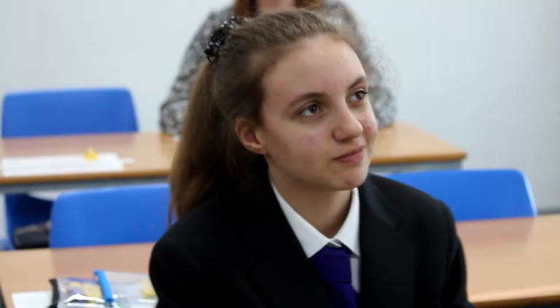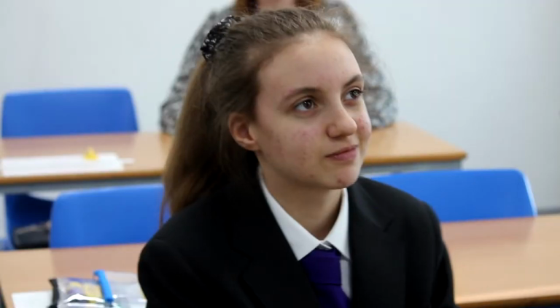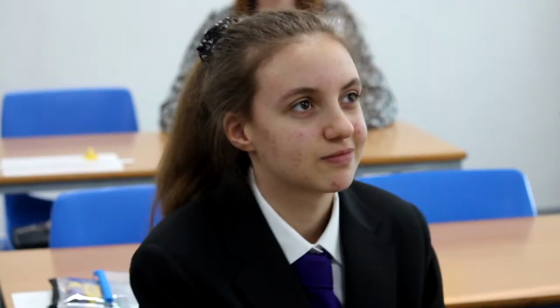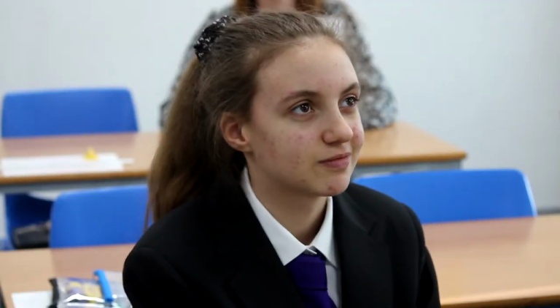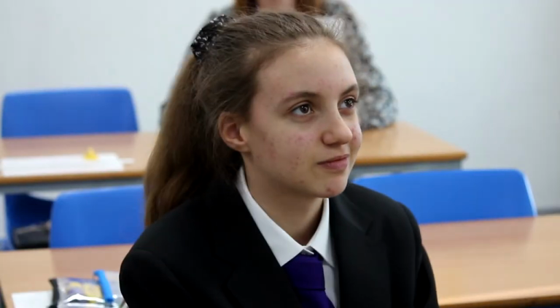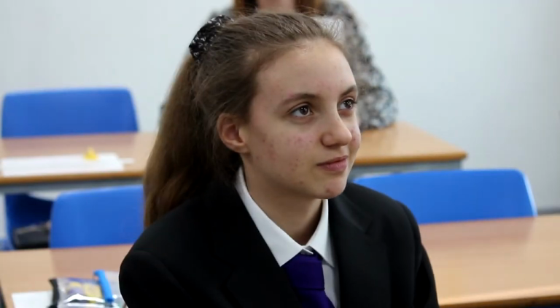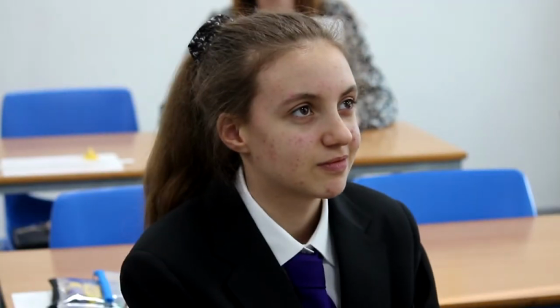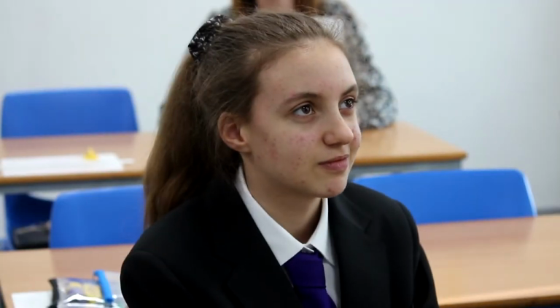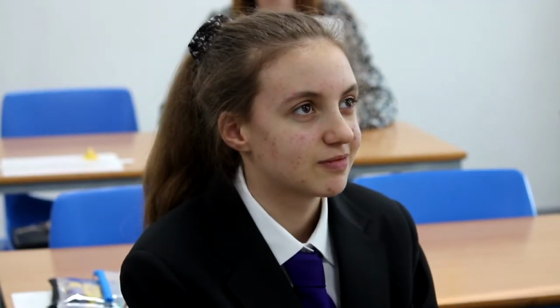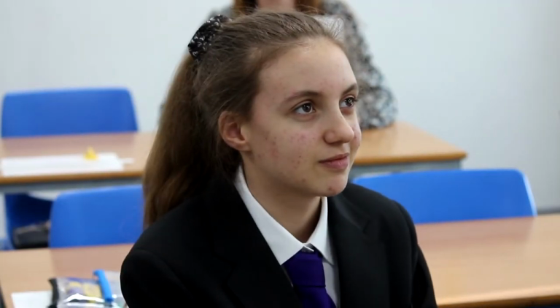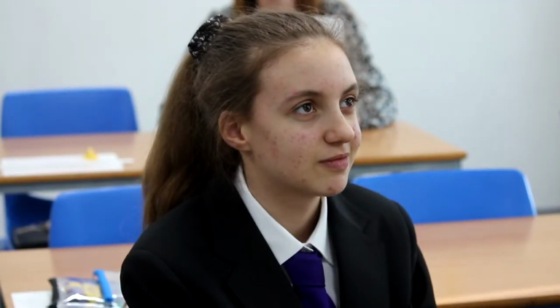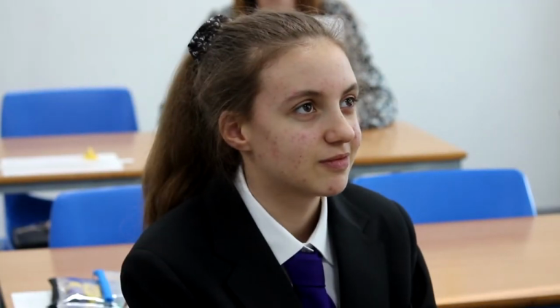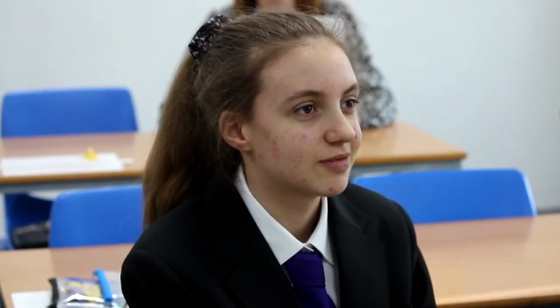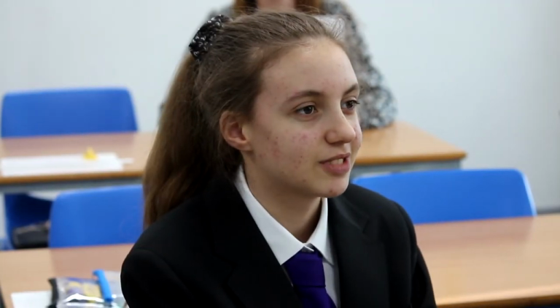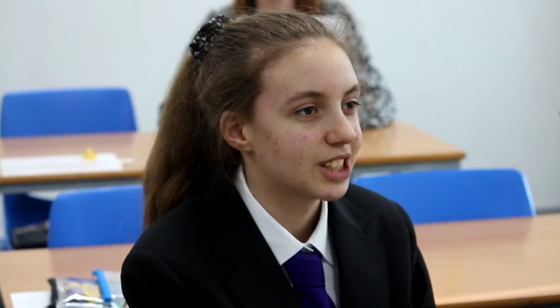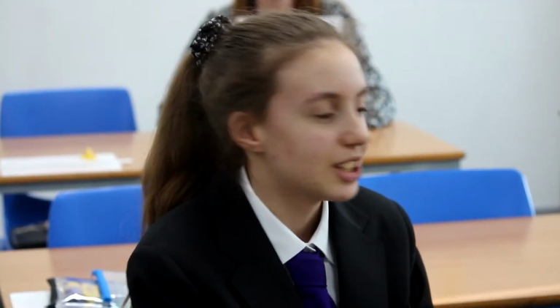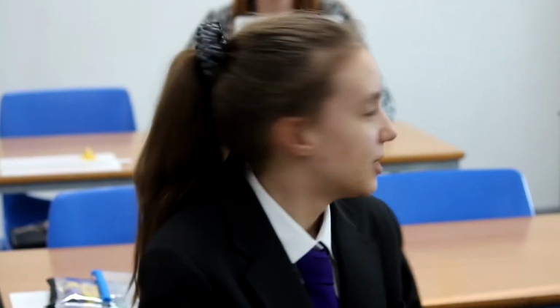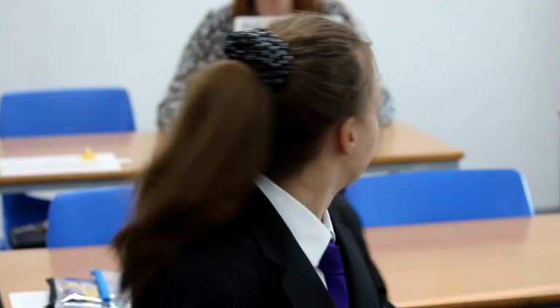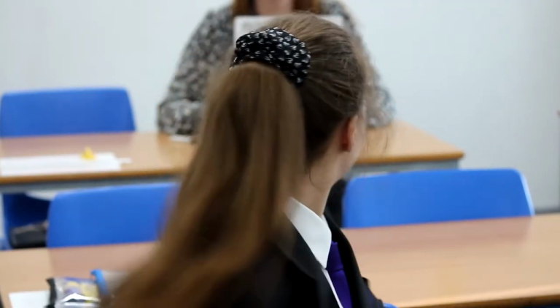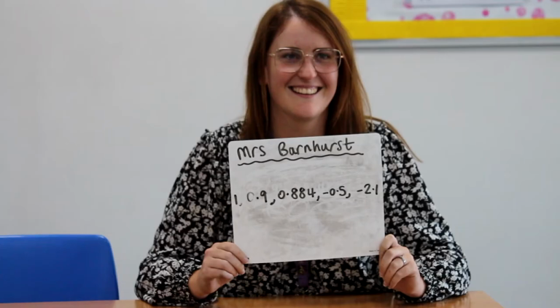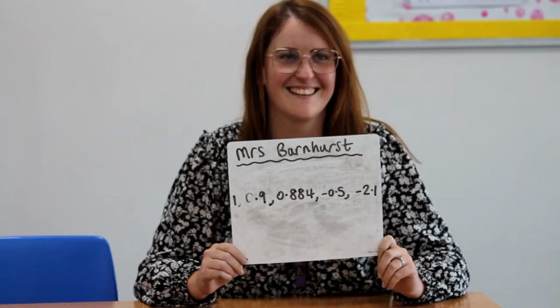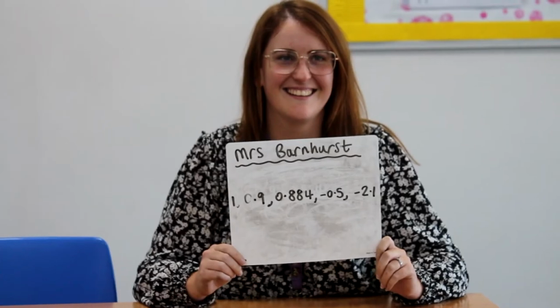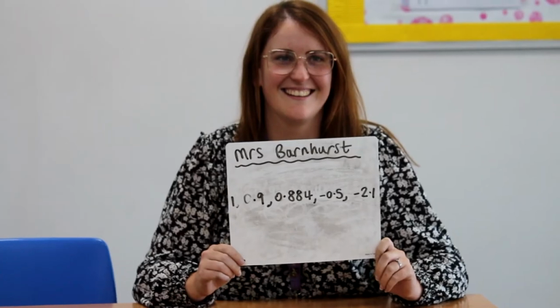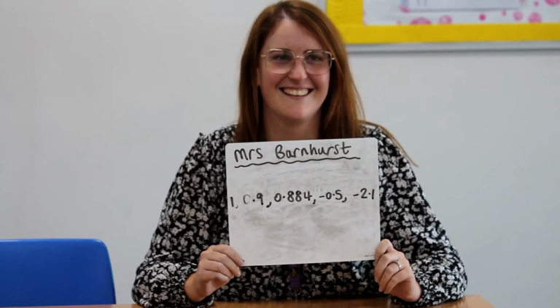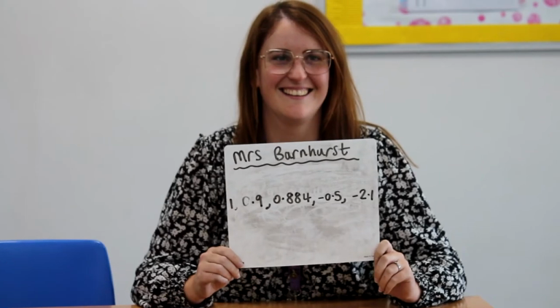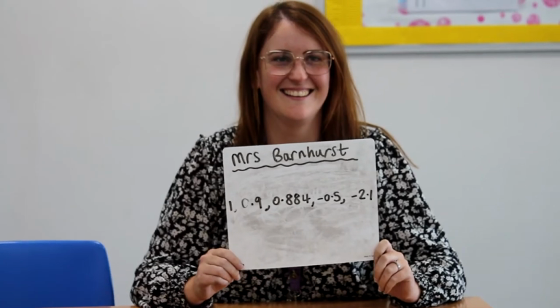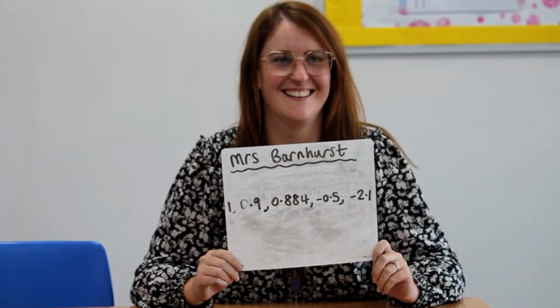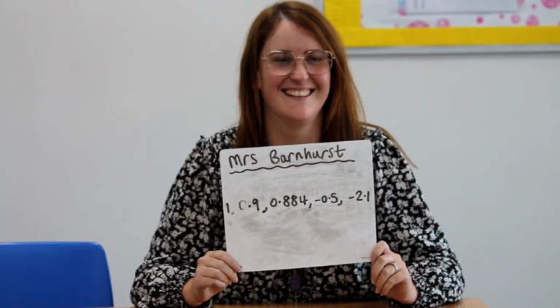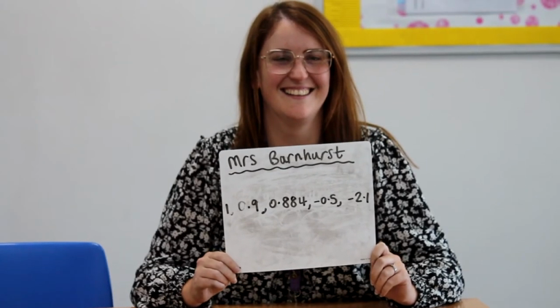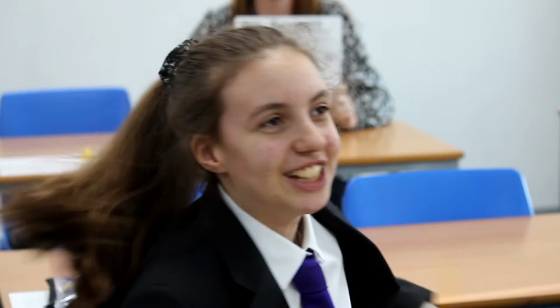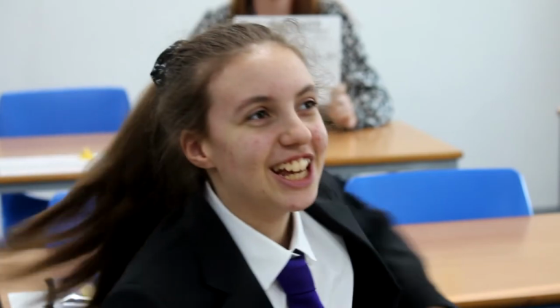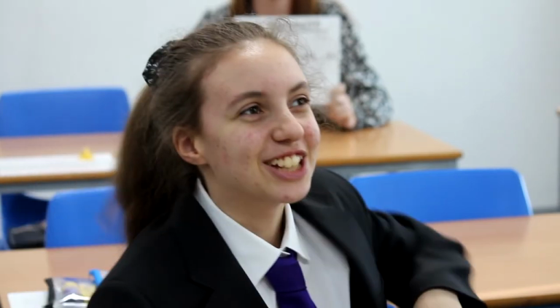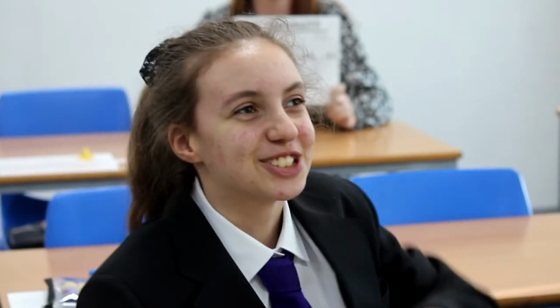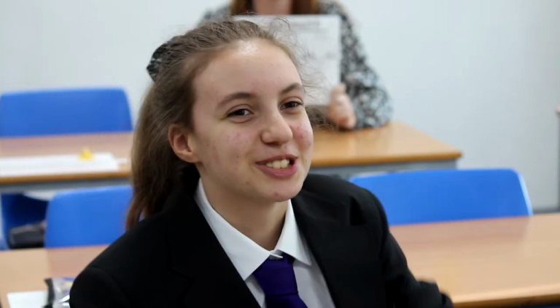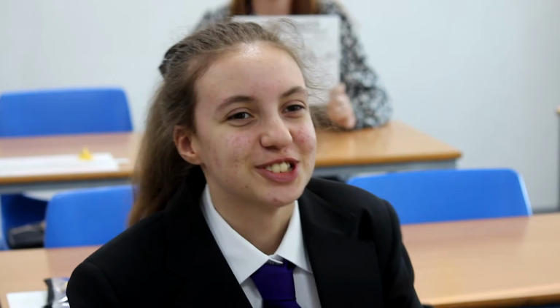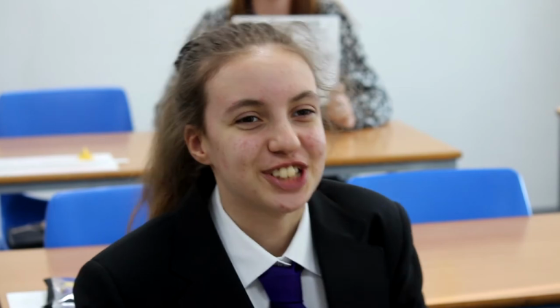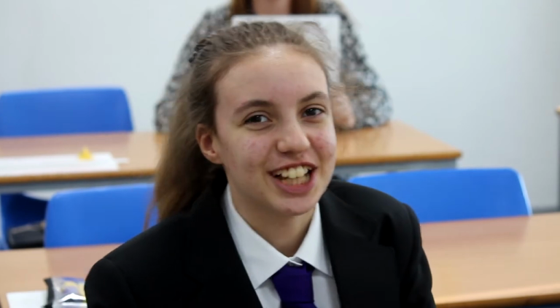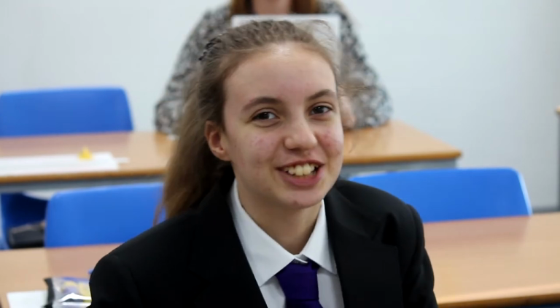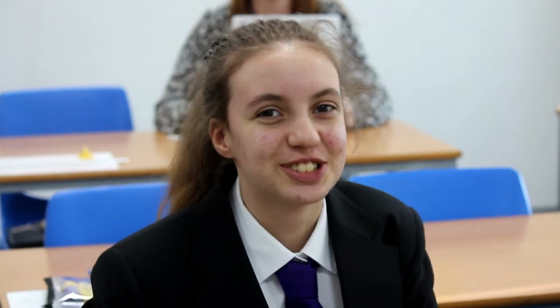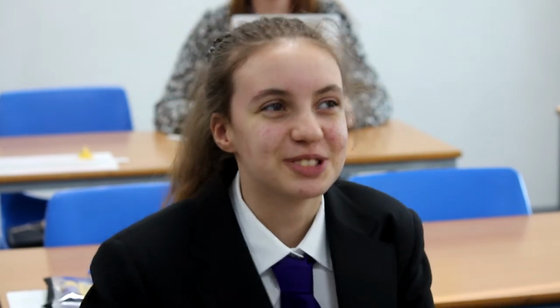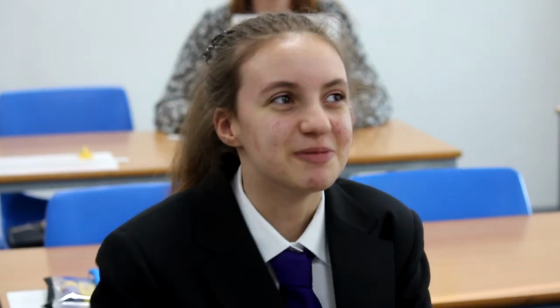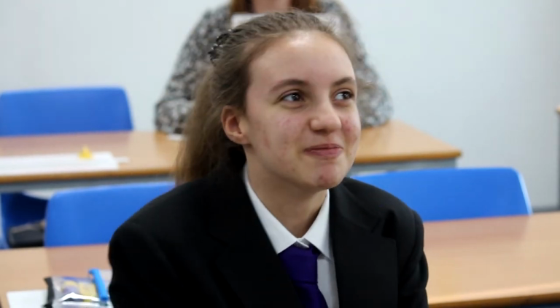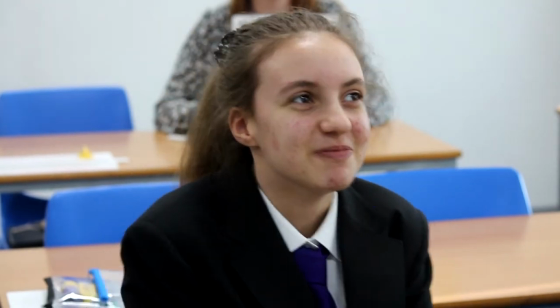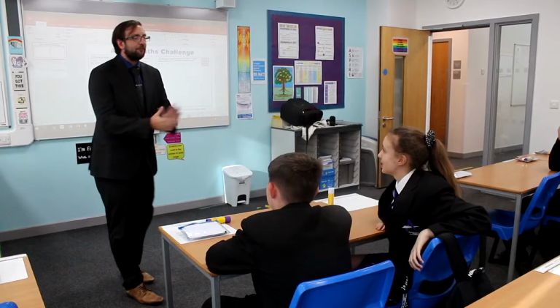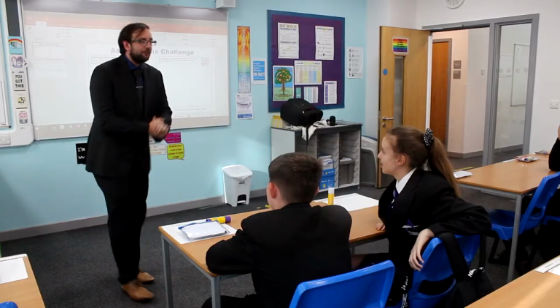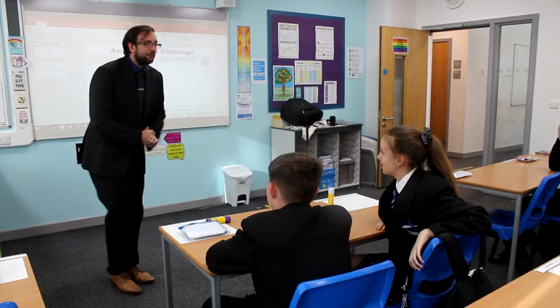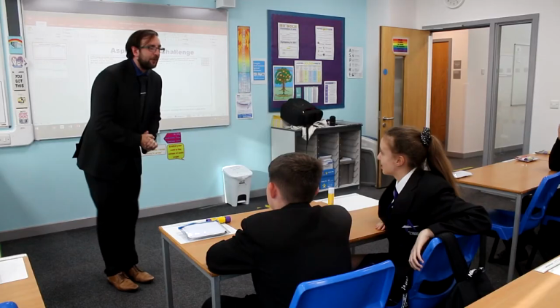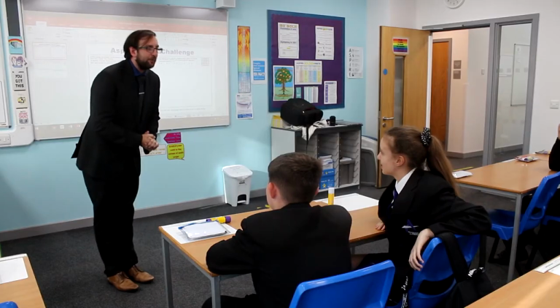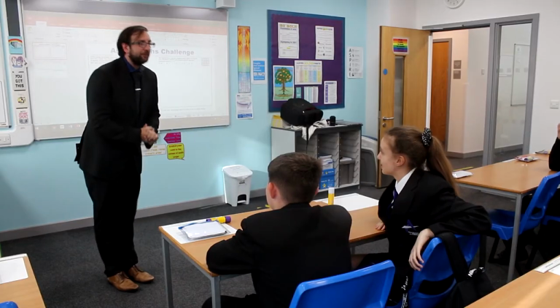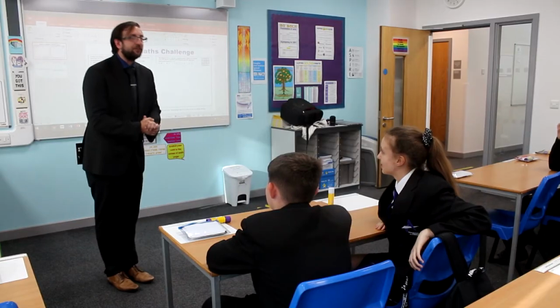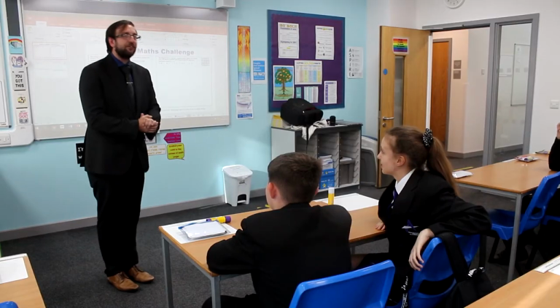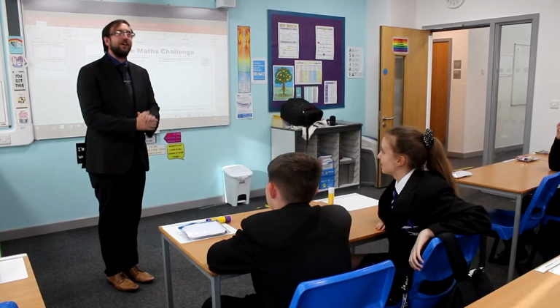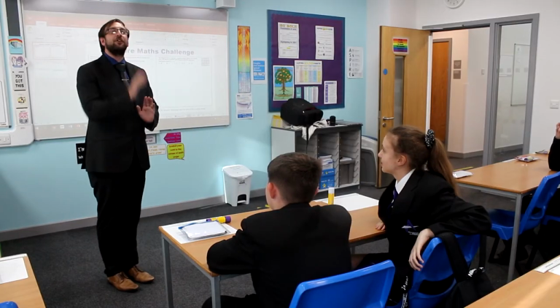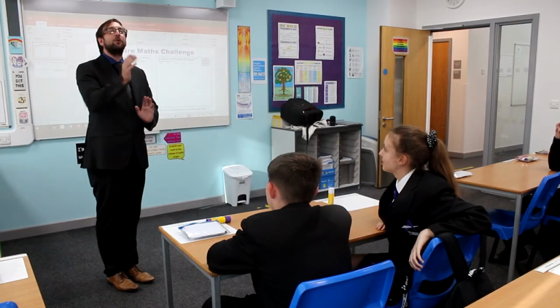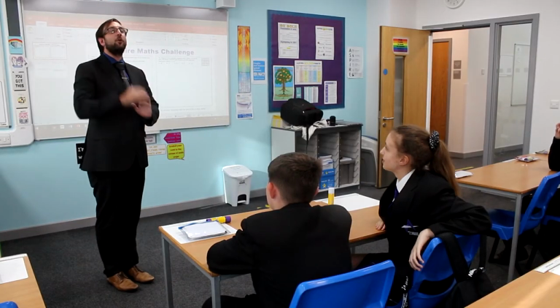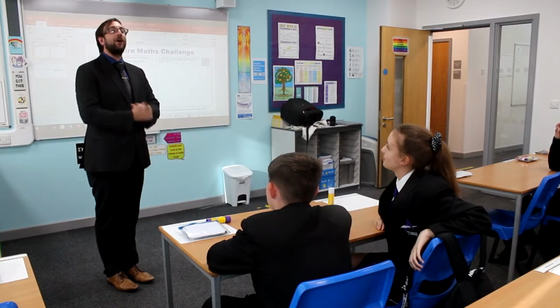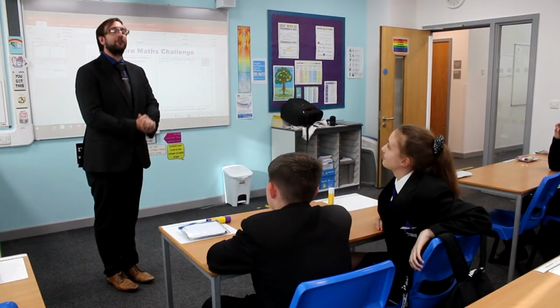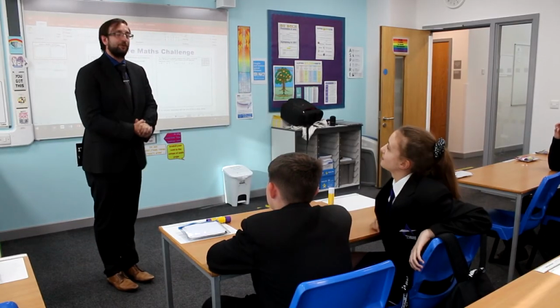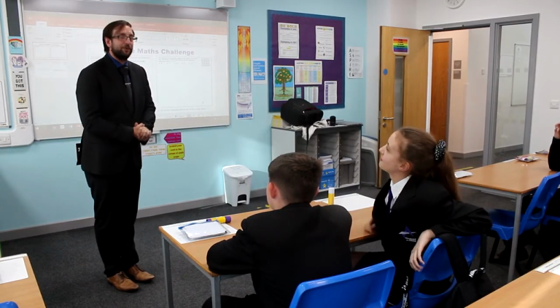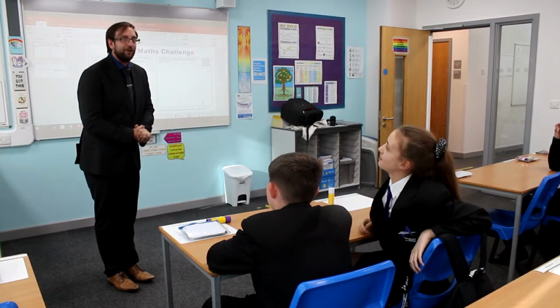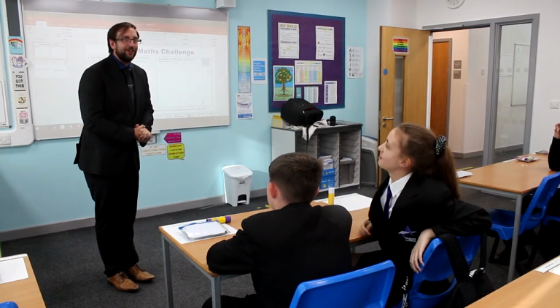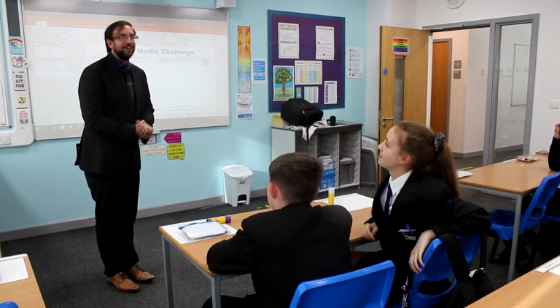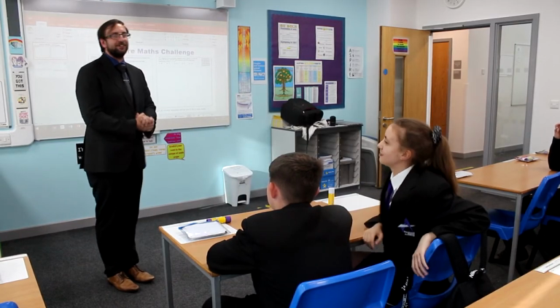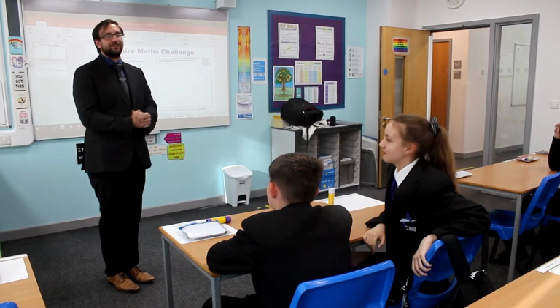Is Miss Barnhurst right? Yes, she is. Fabulous, thank you, well done Miss Barnhurst.